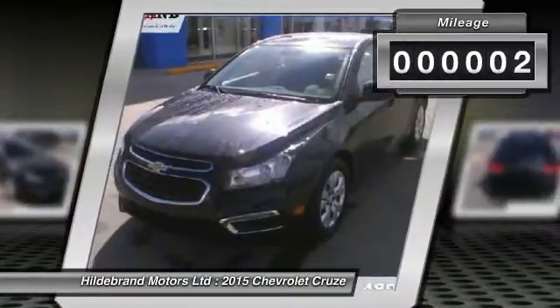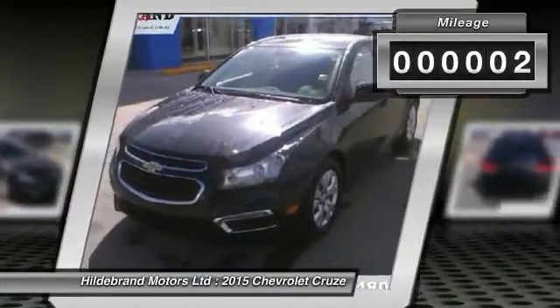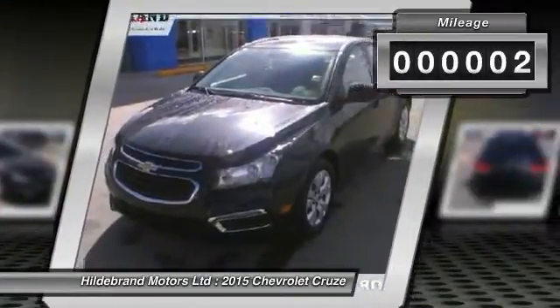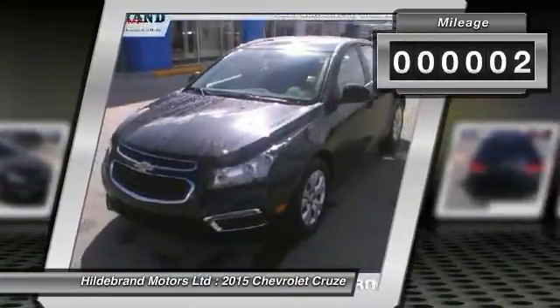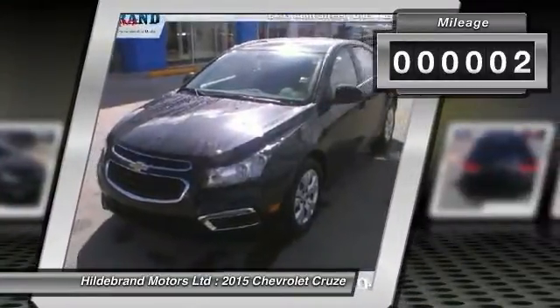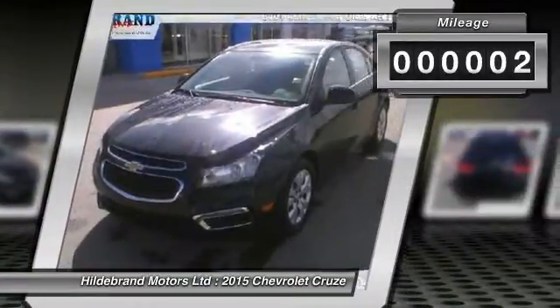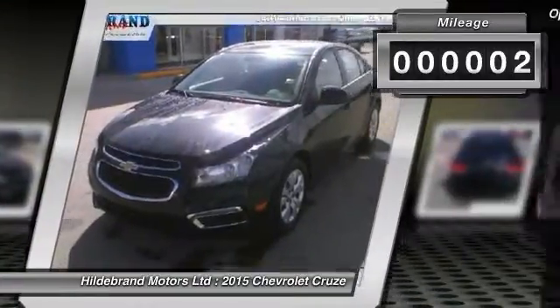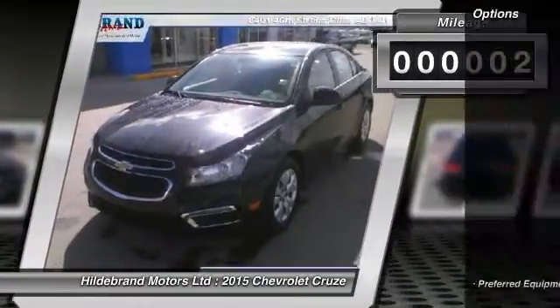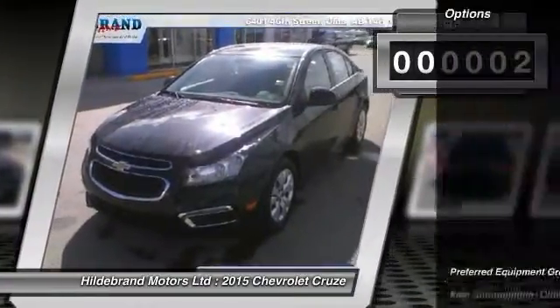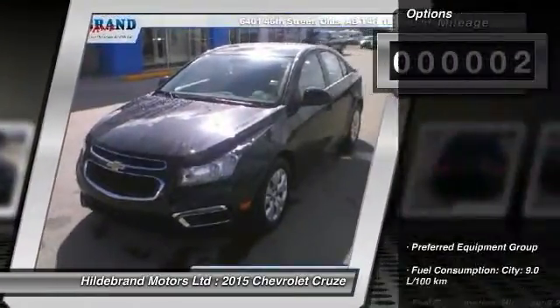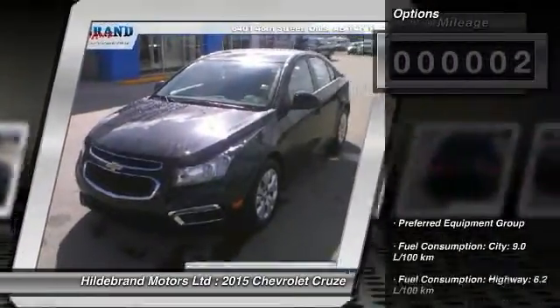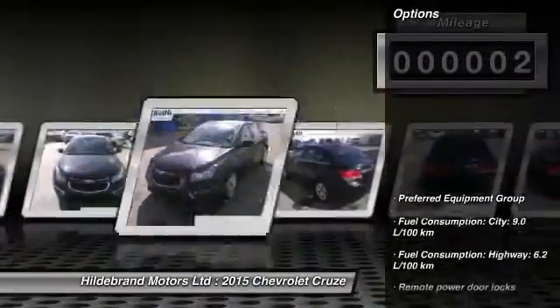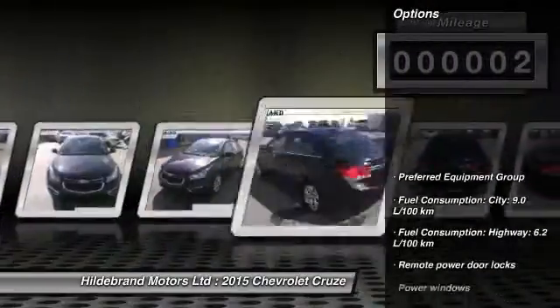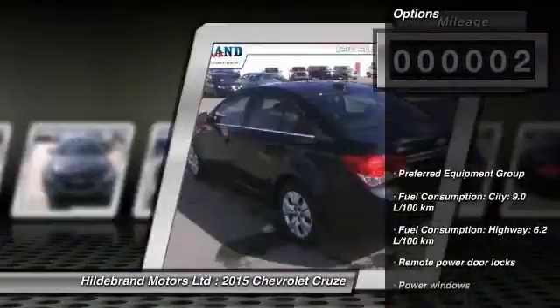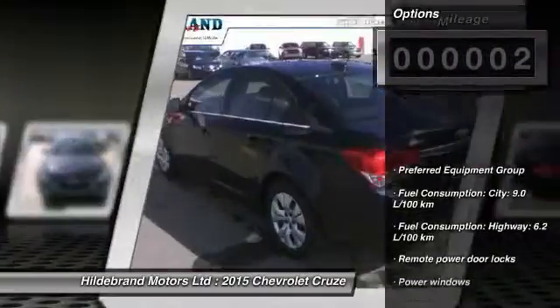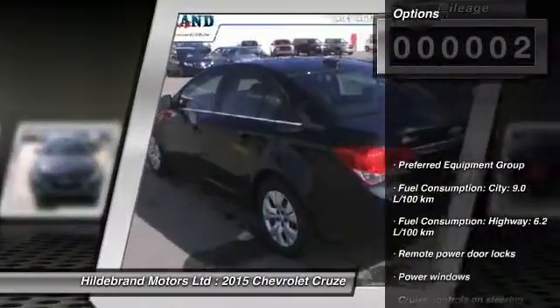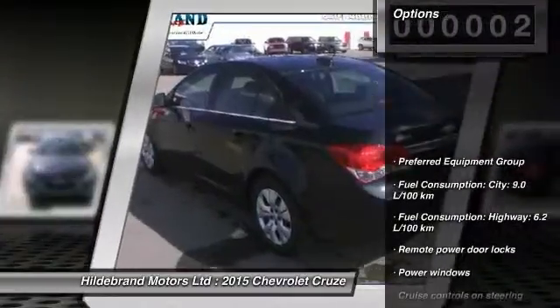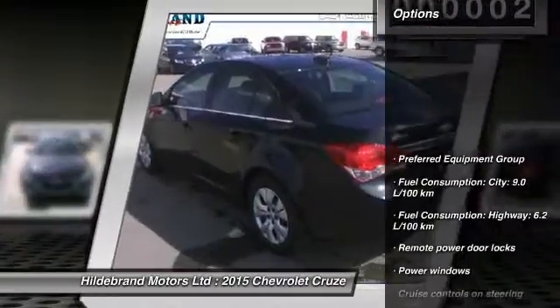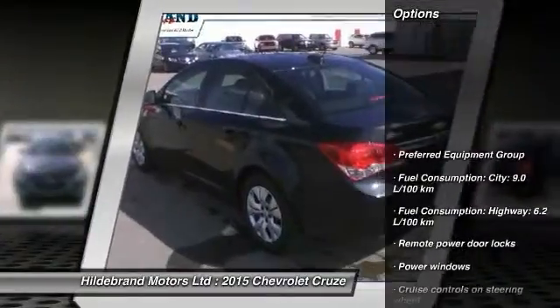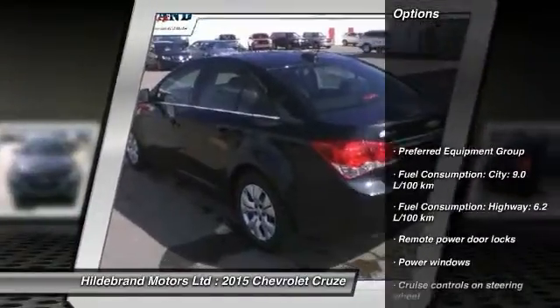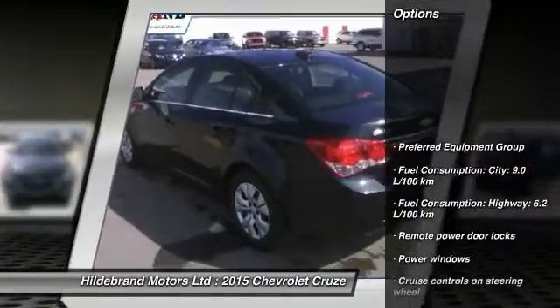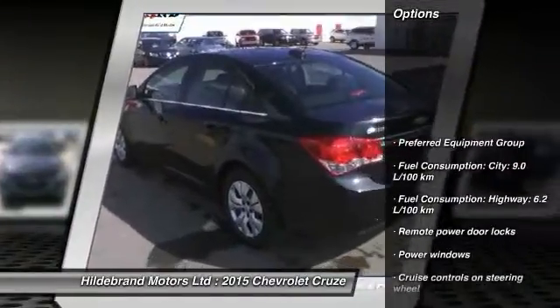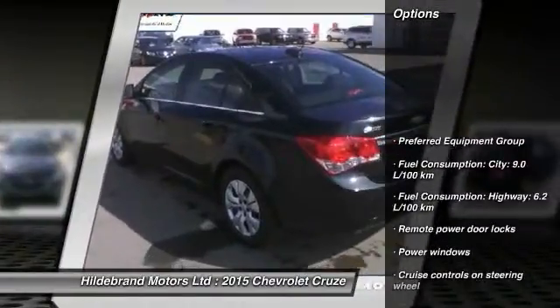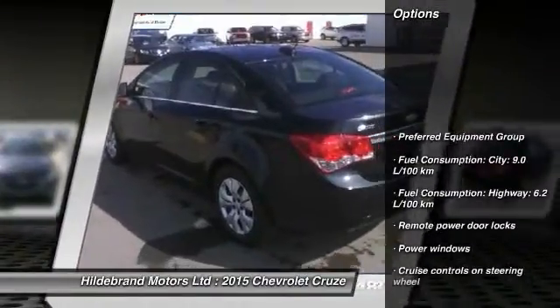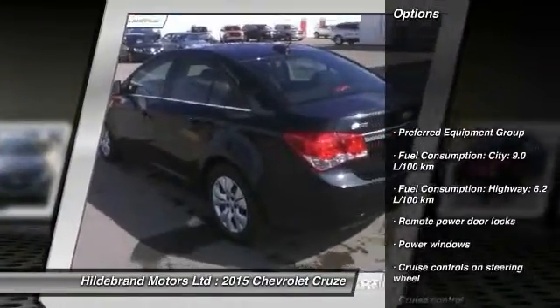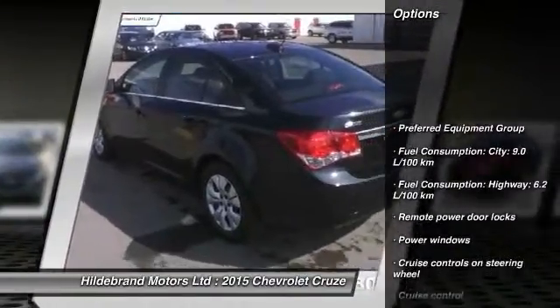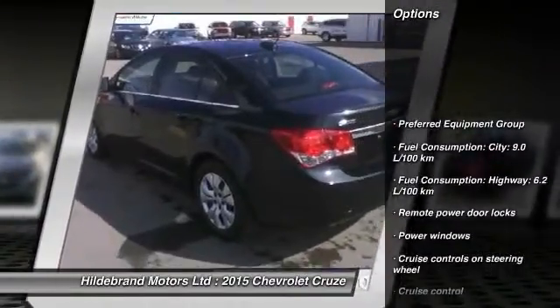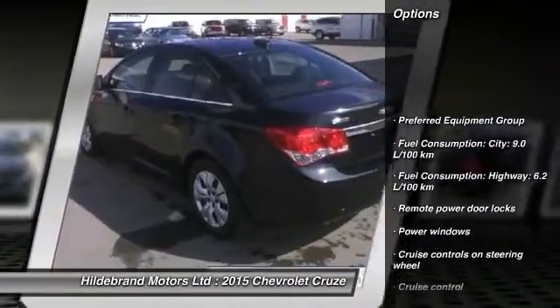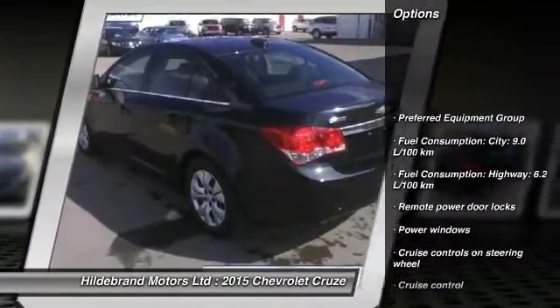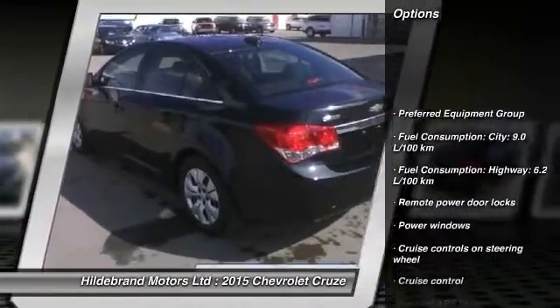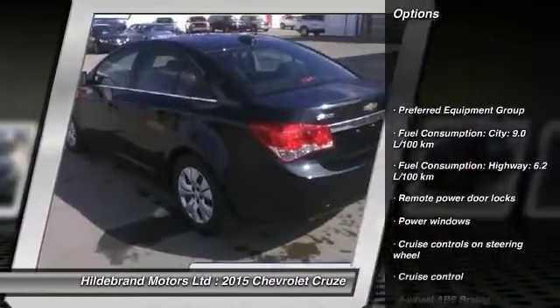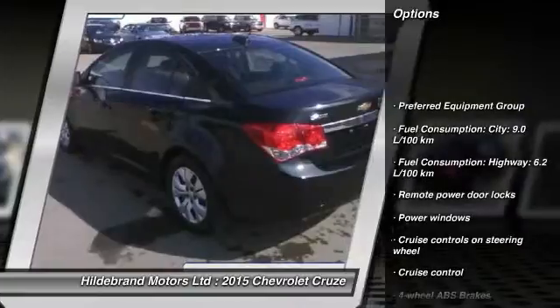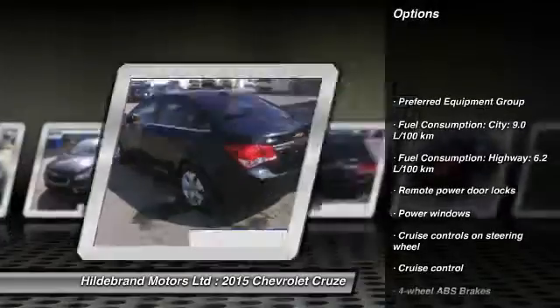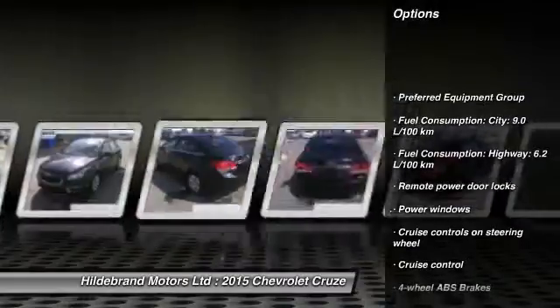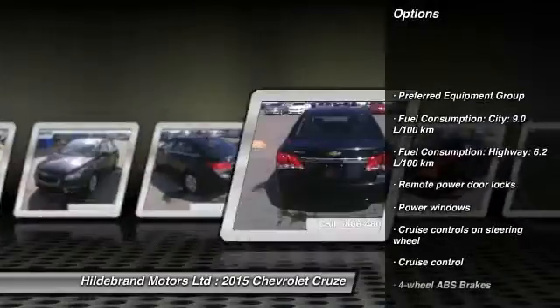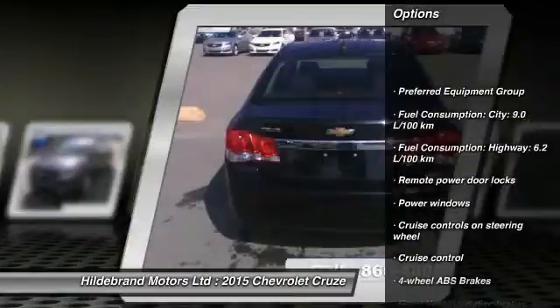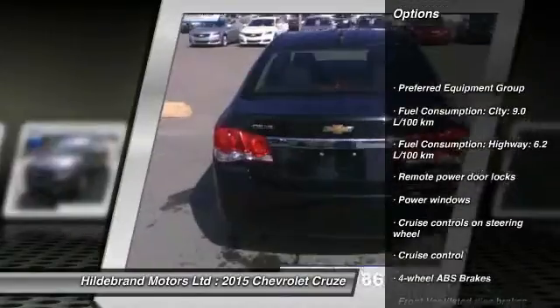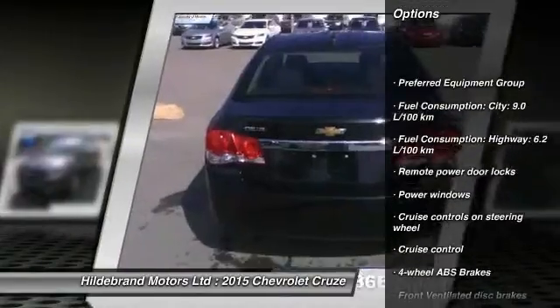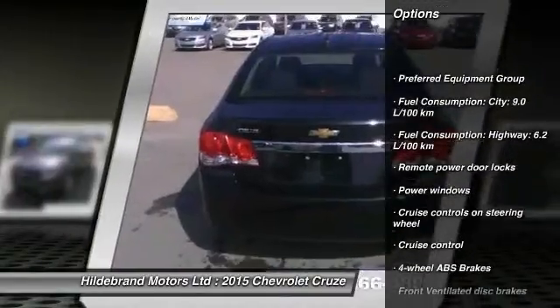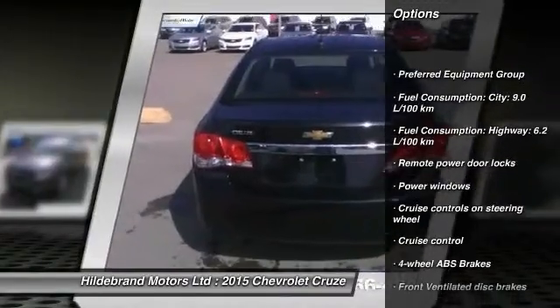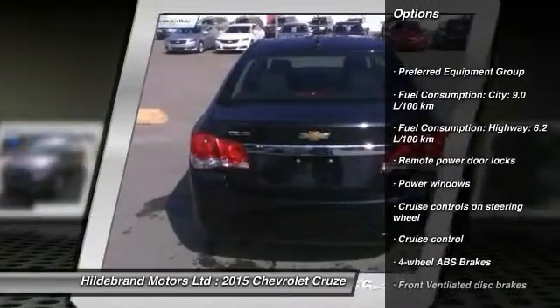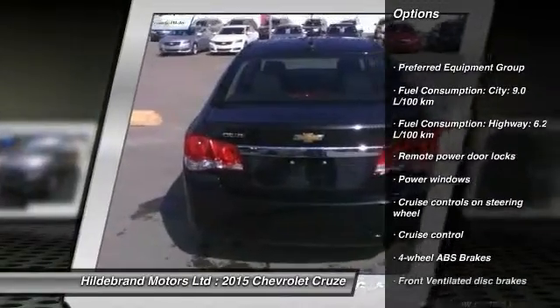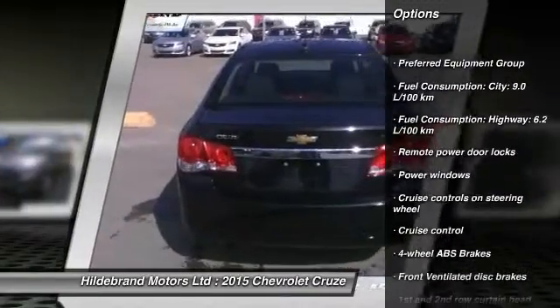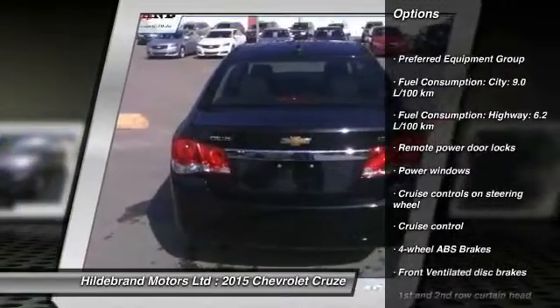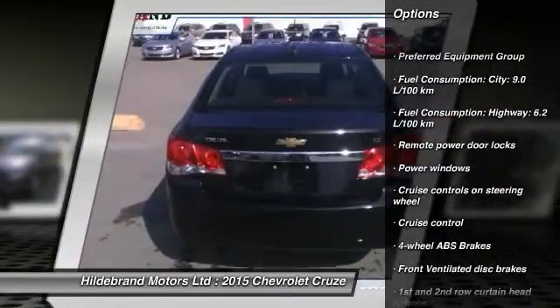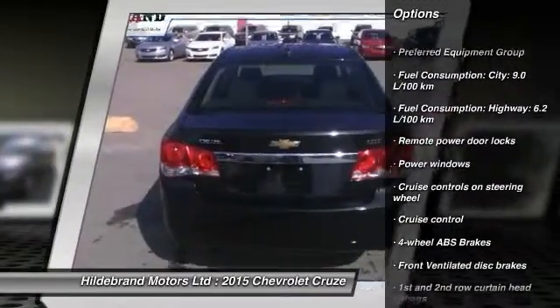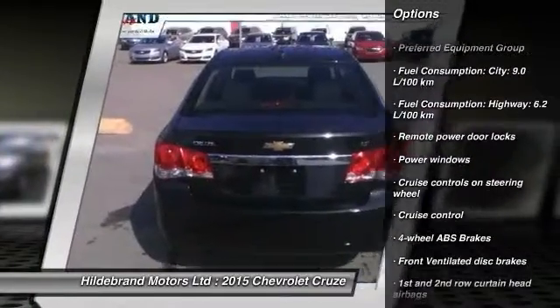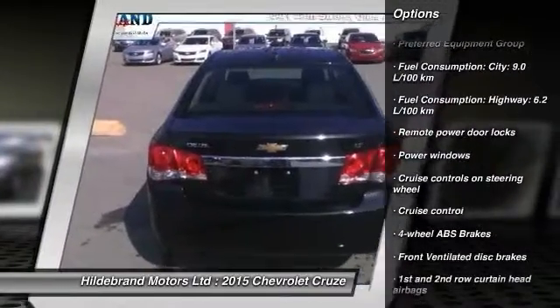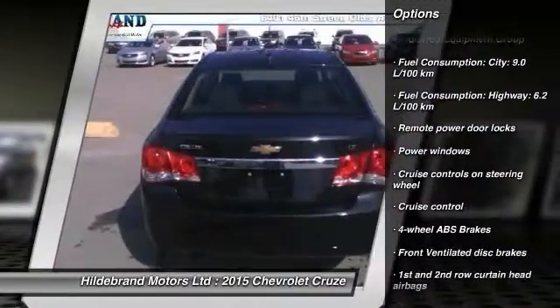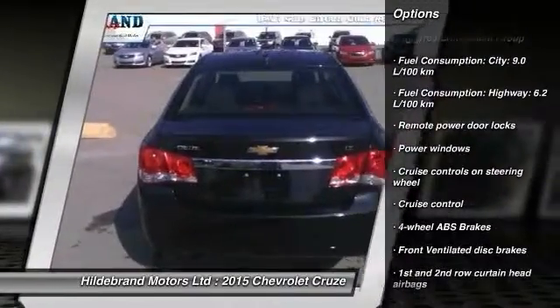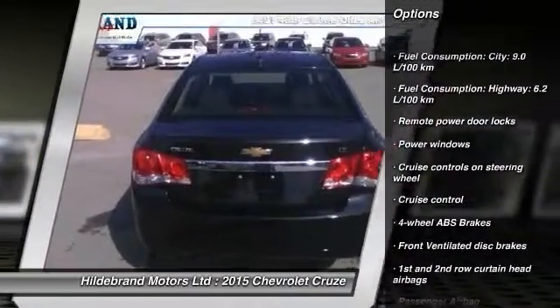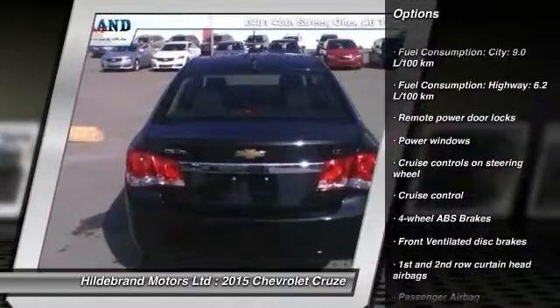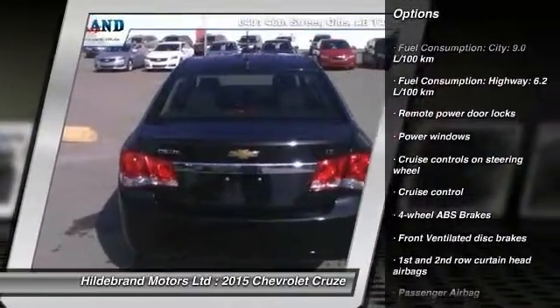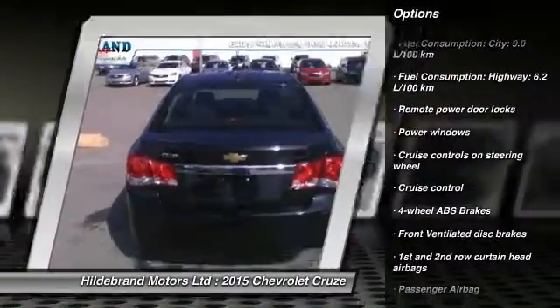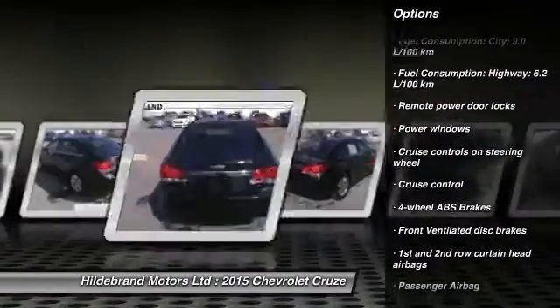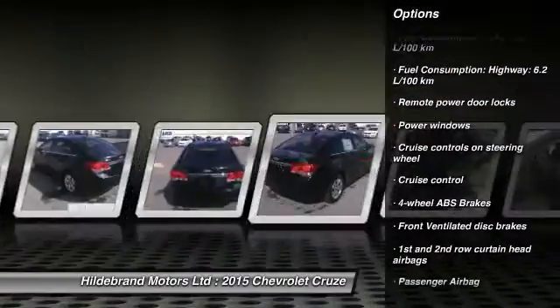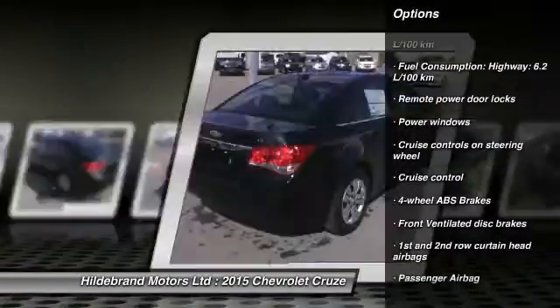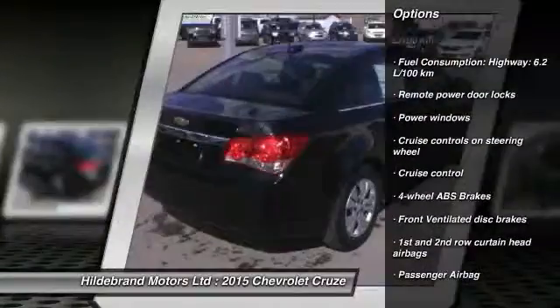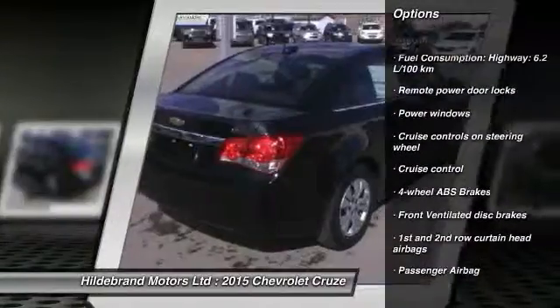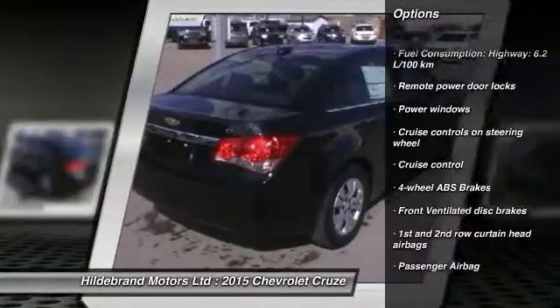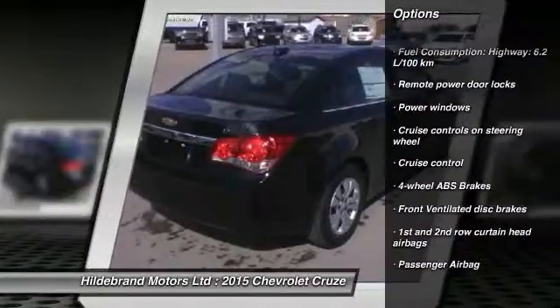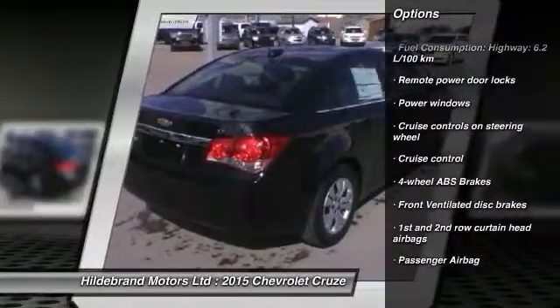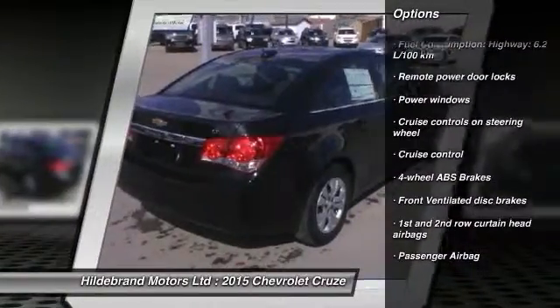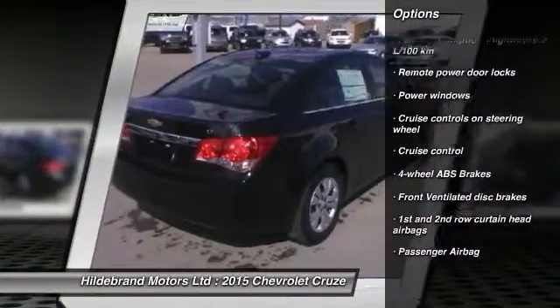Here are some of this vehicle's great options: cruise control, remote power door locks, power windows, and passenger airbag.